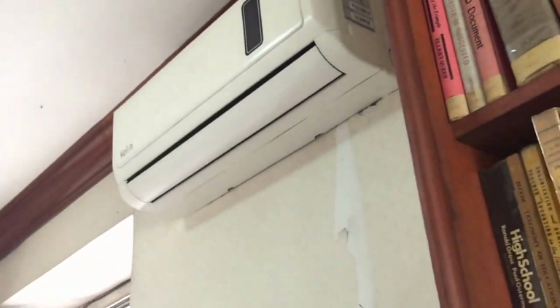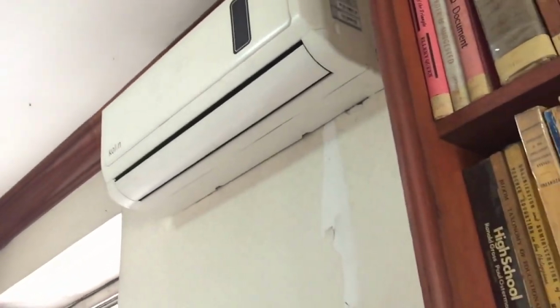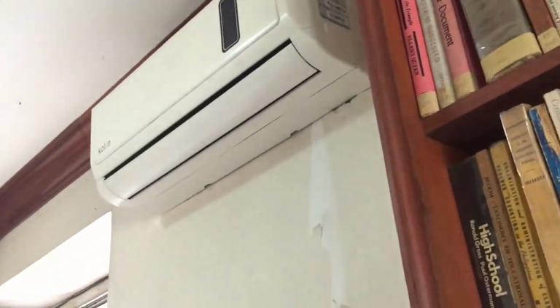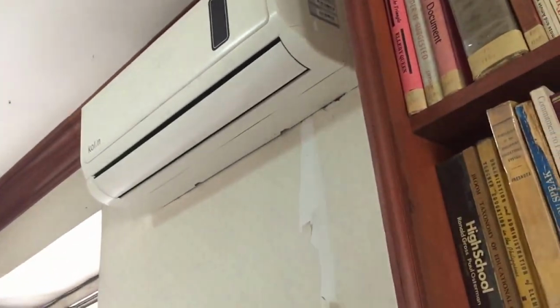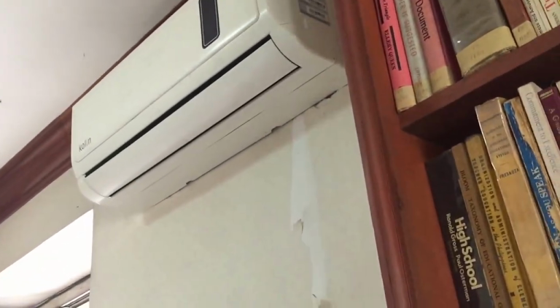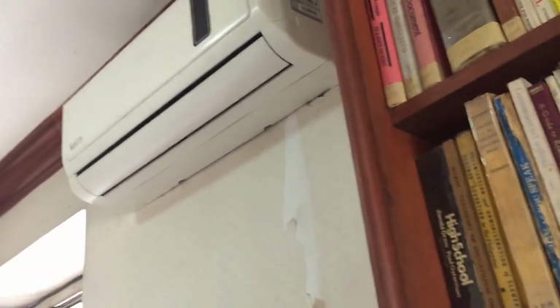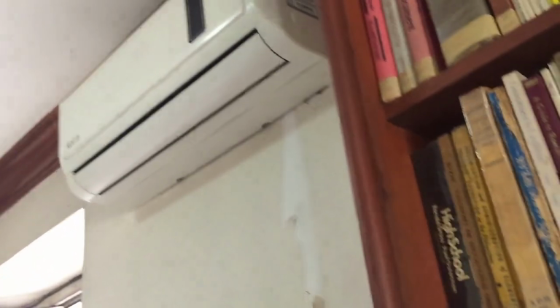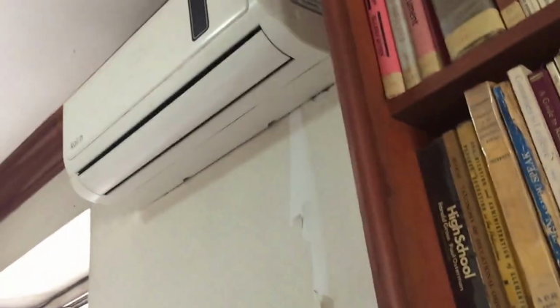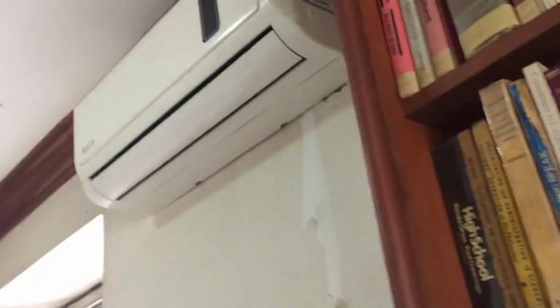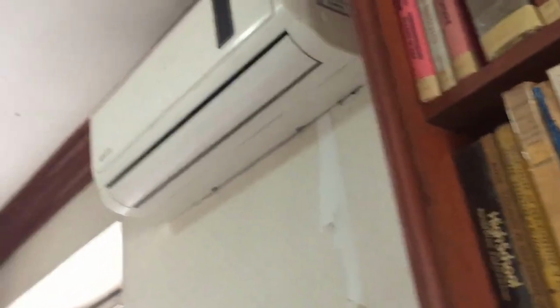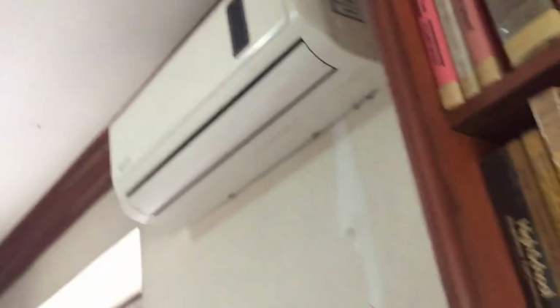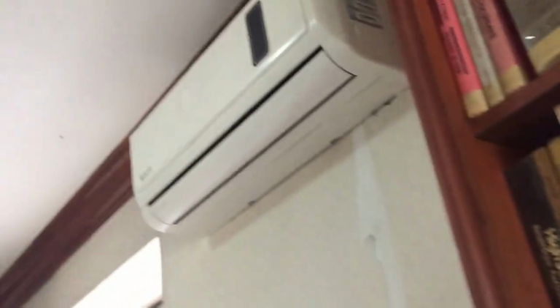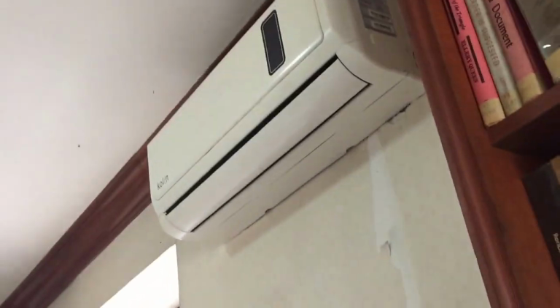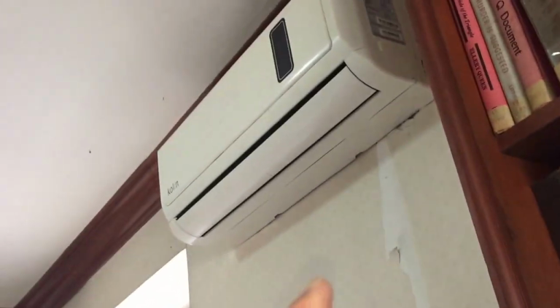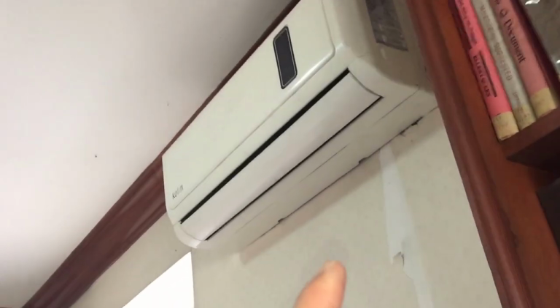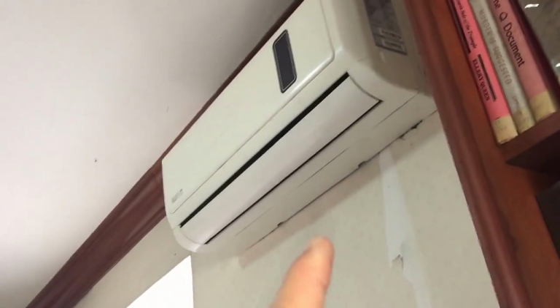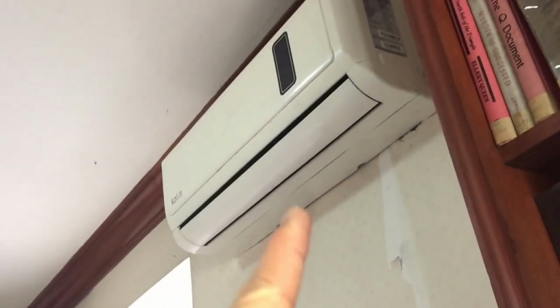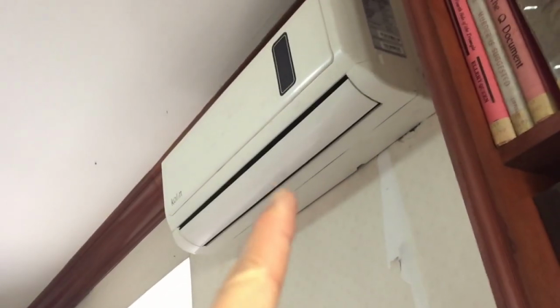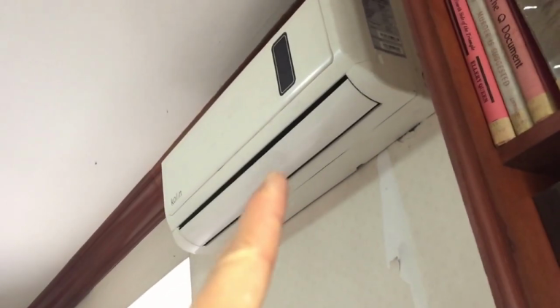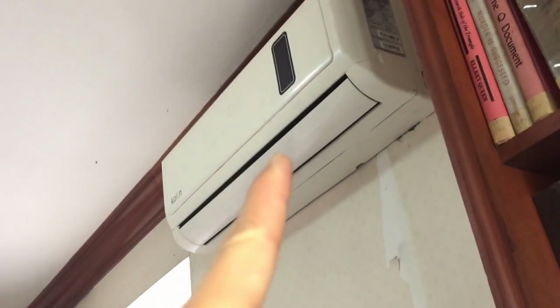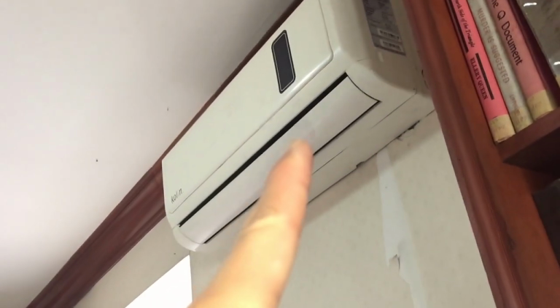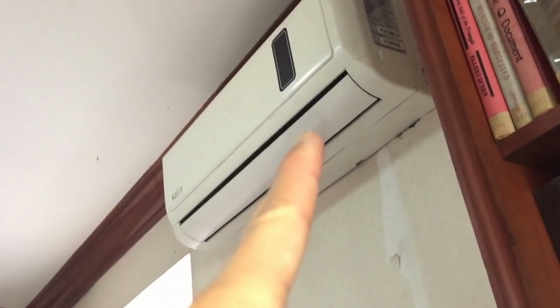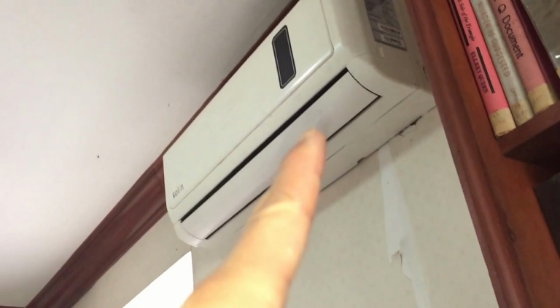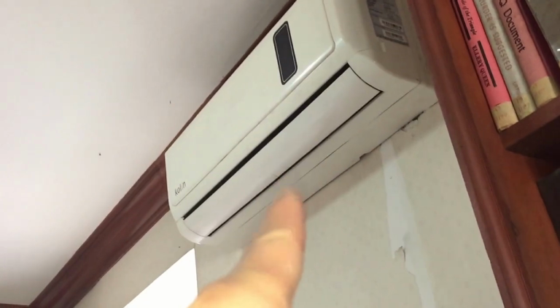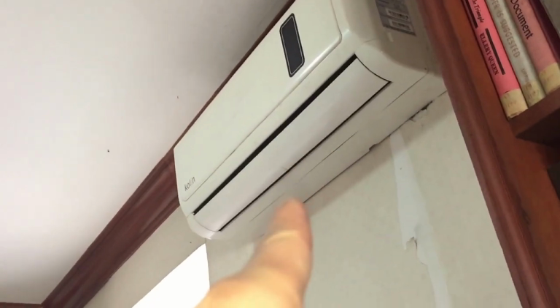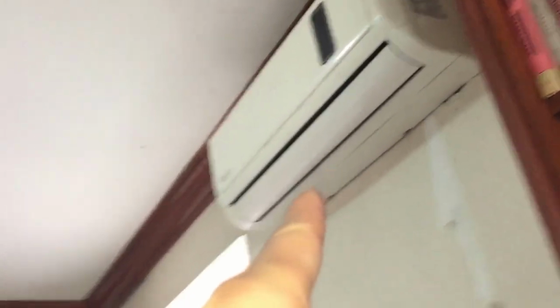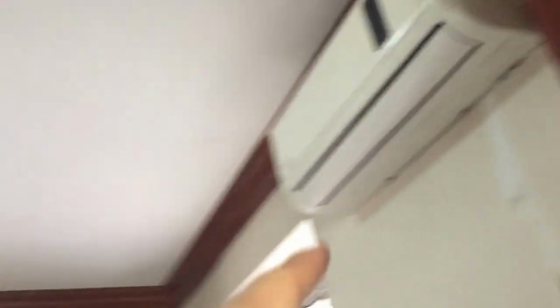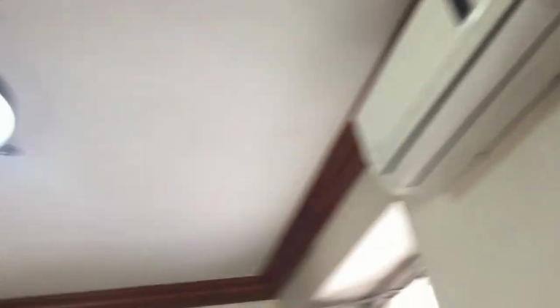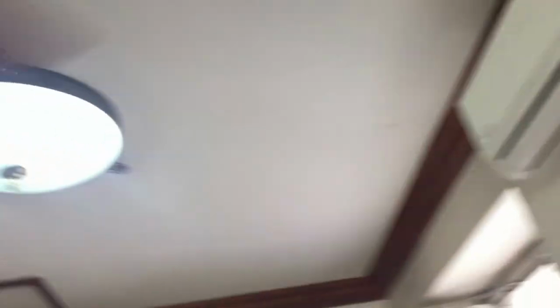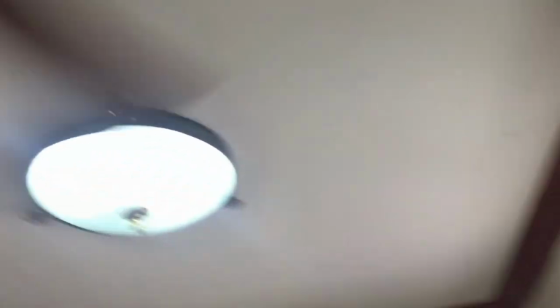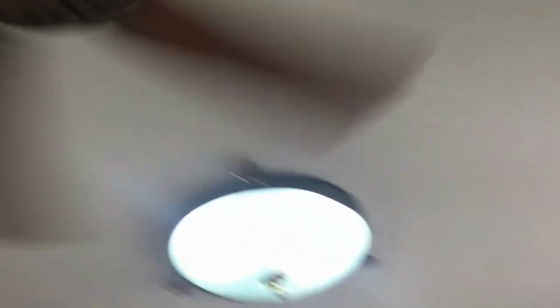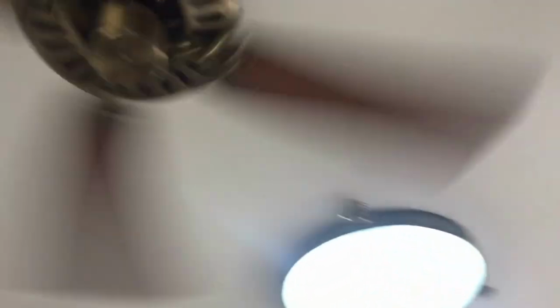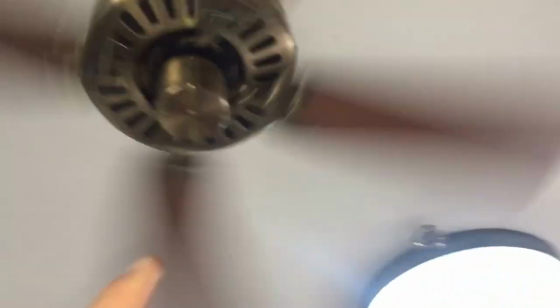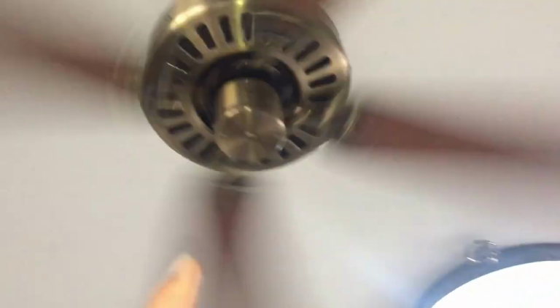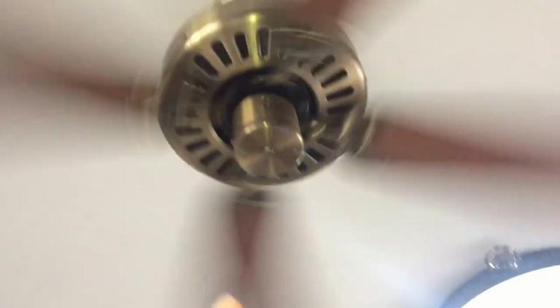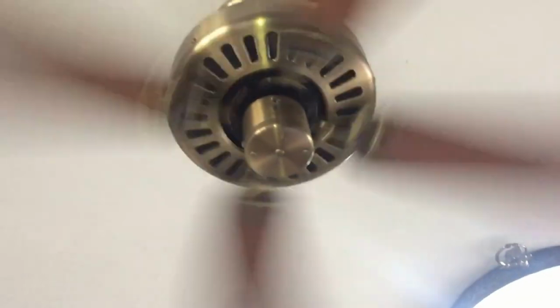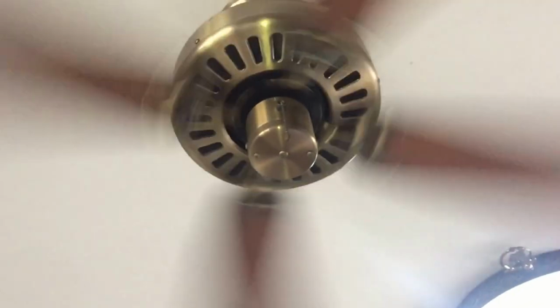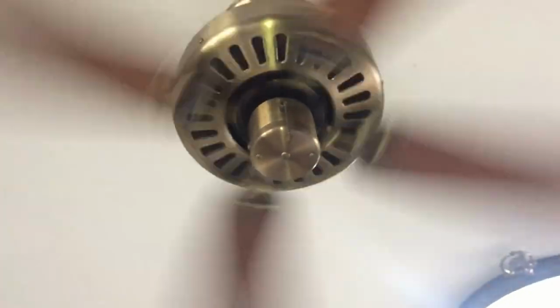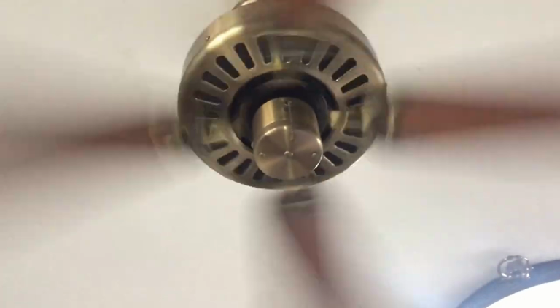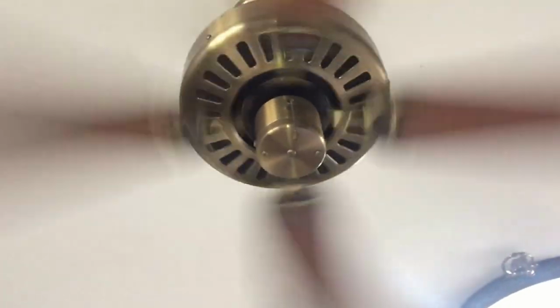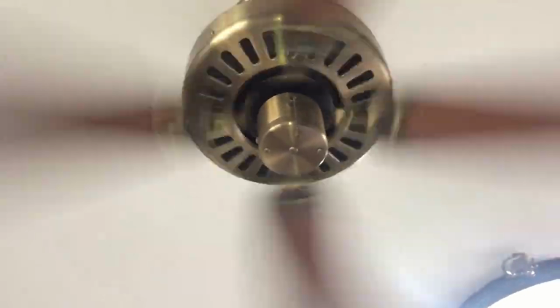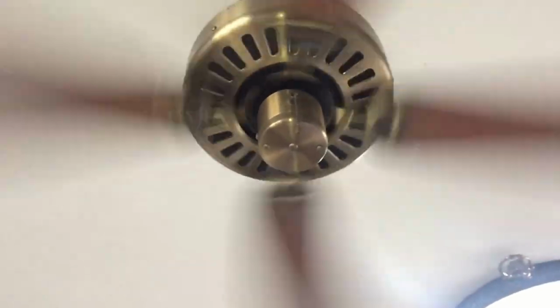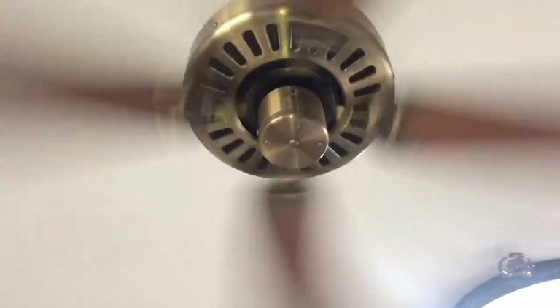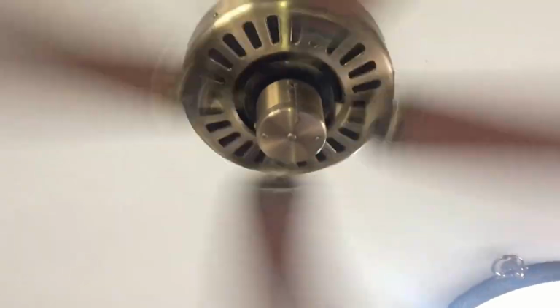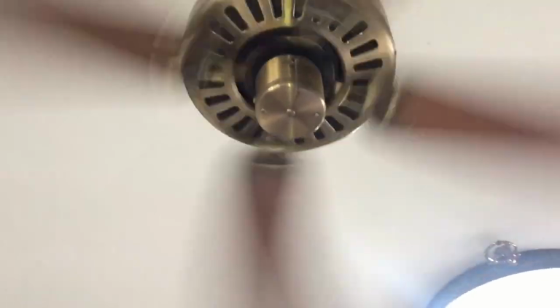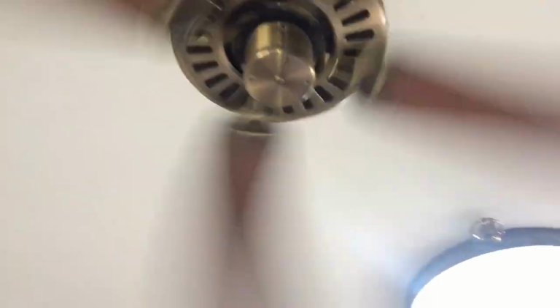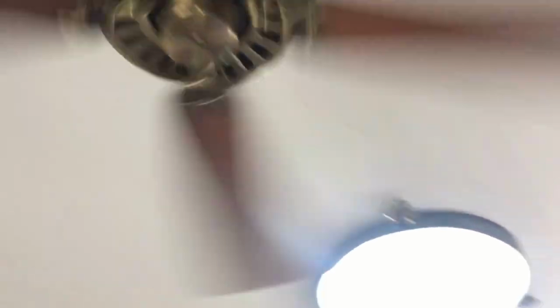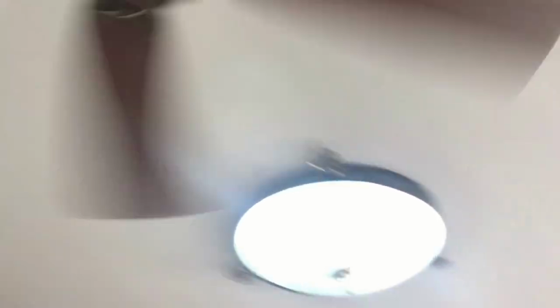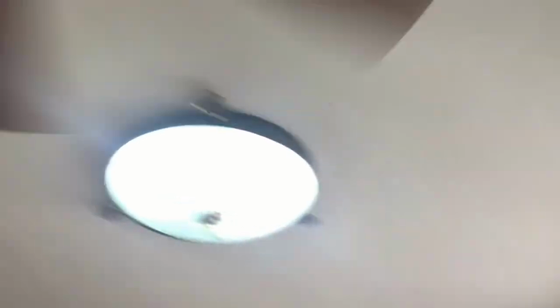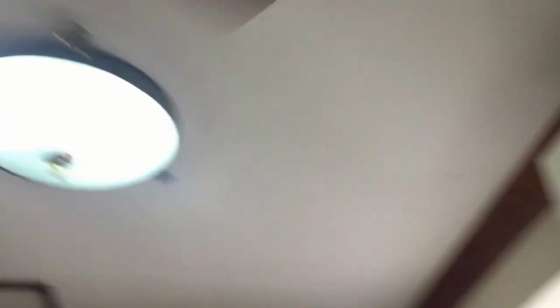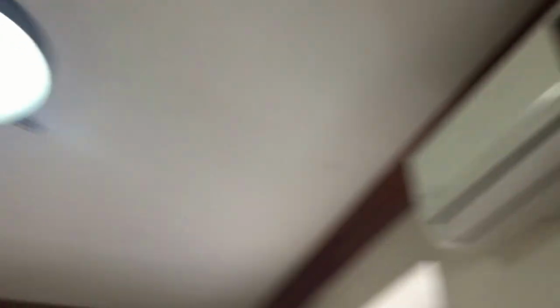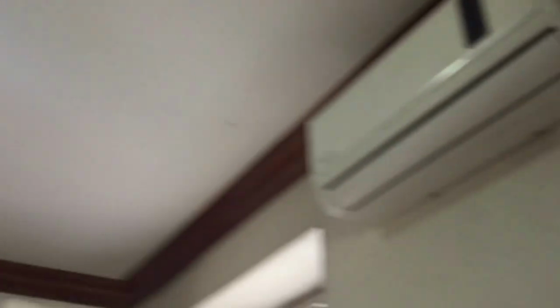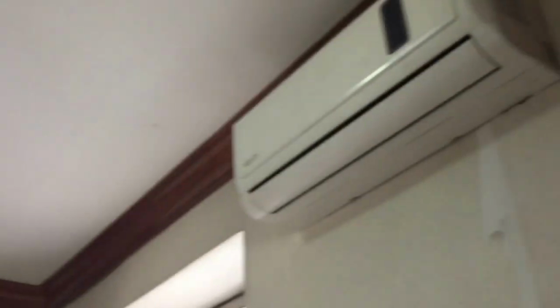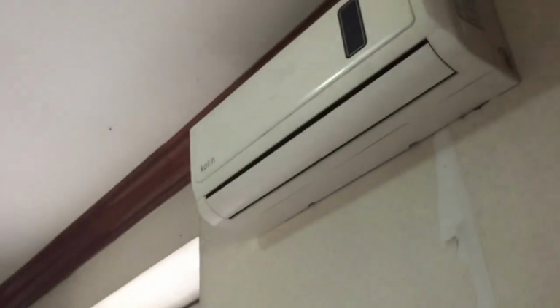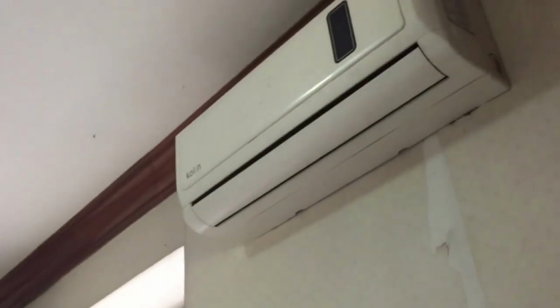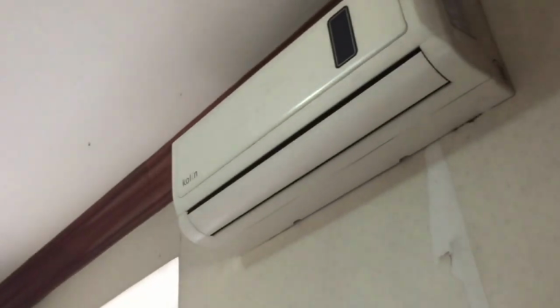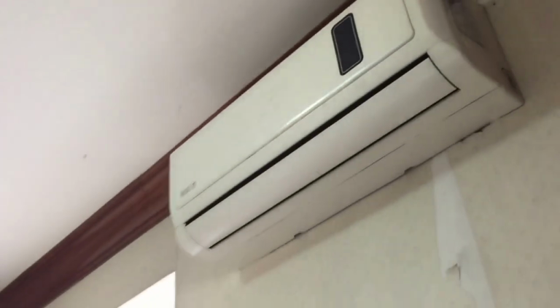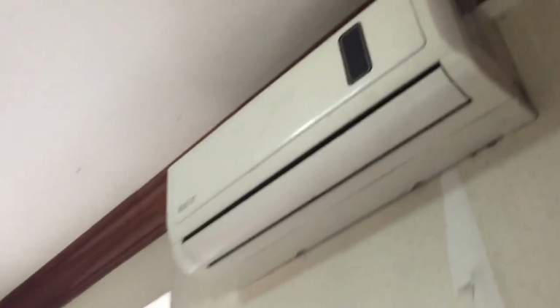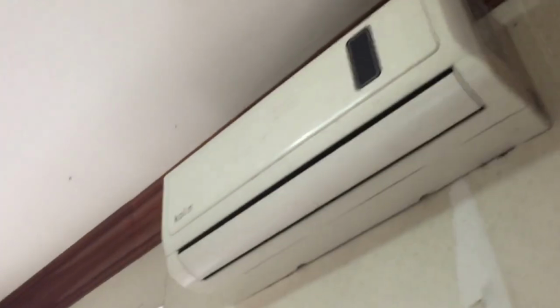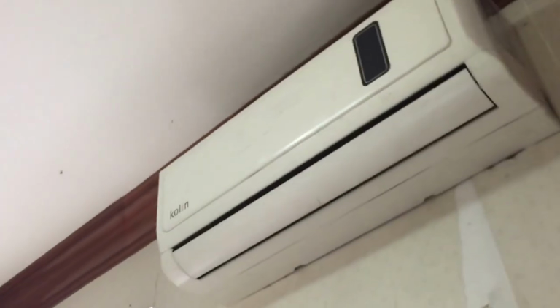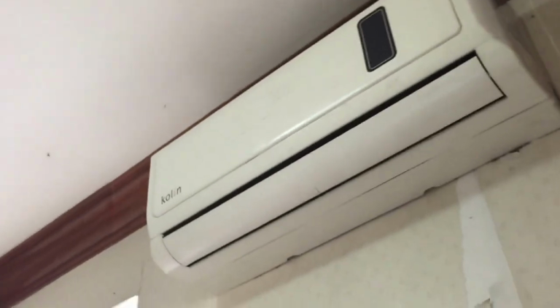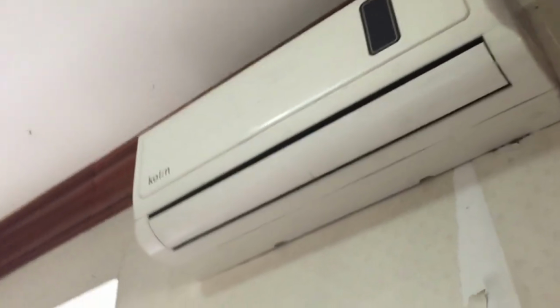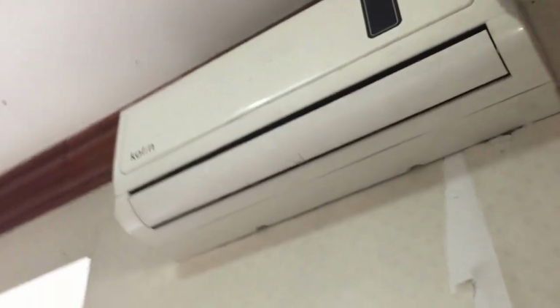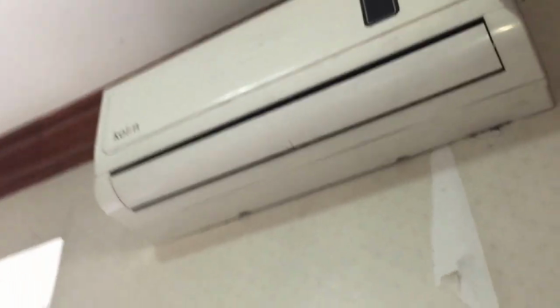It was like 27°C yesterday and I just turned up the fan, which probably saved quite a lot of energy.